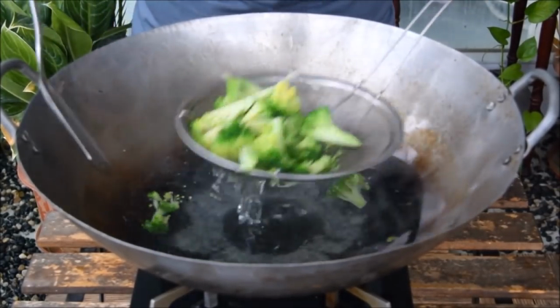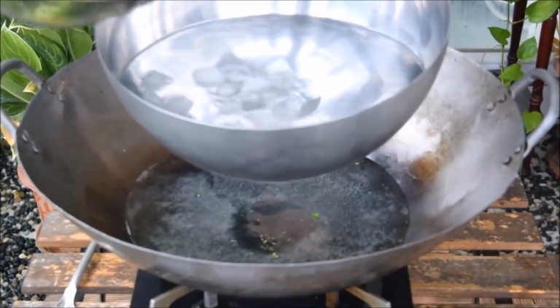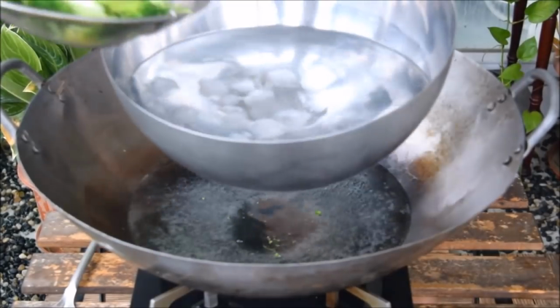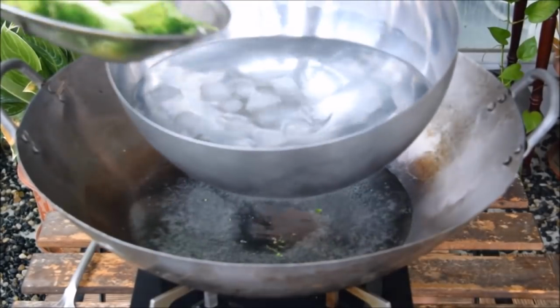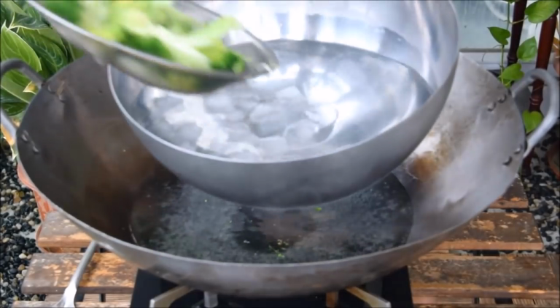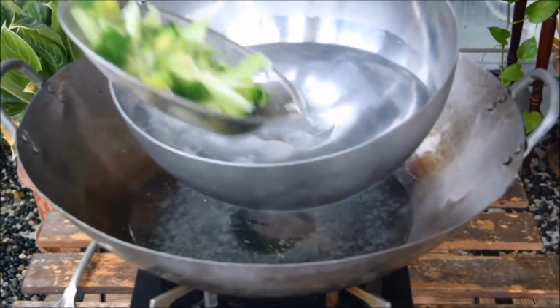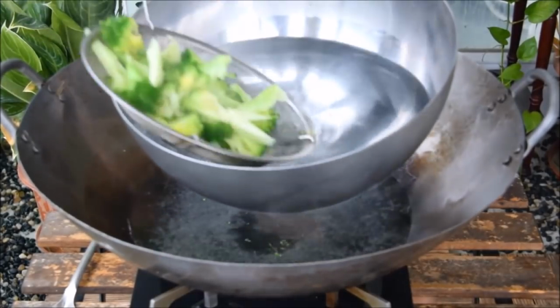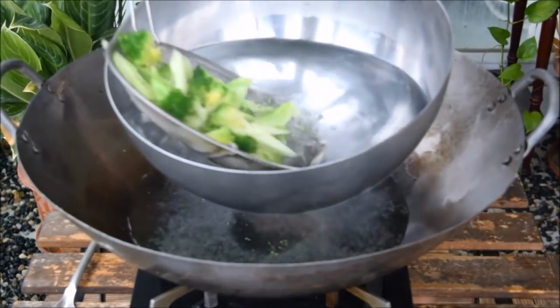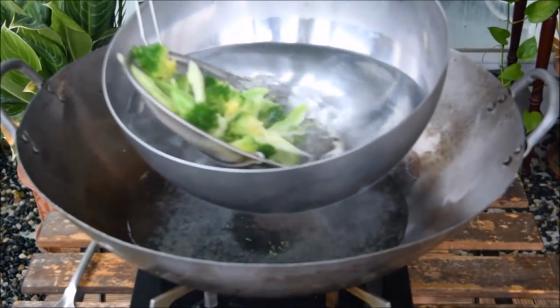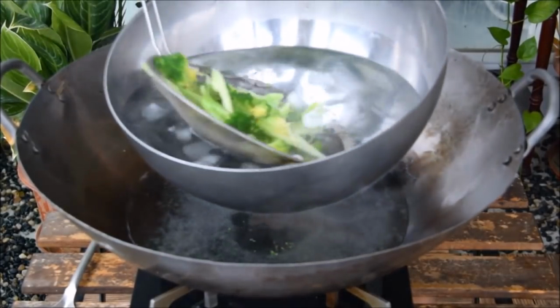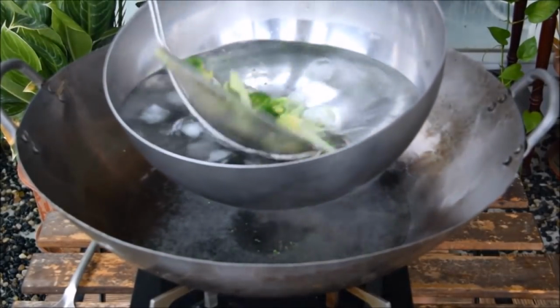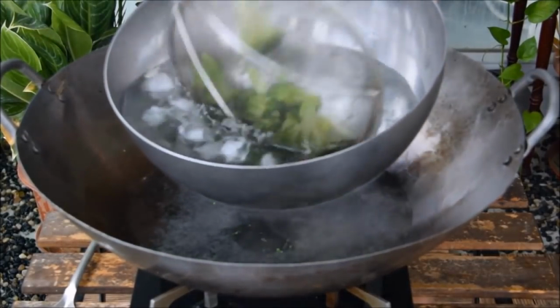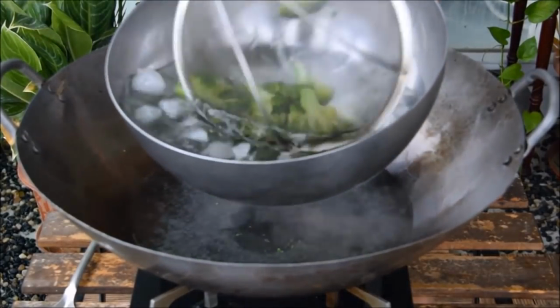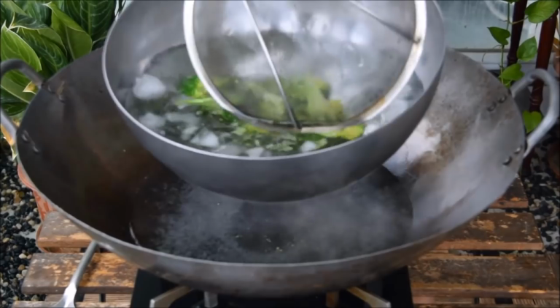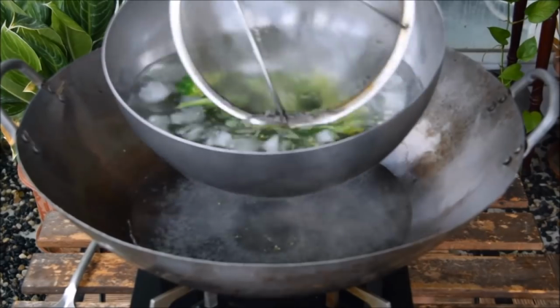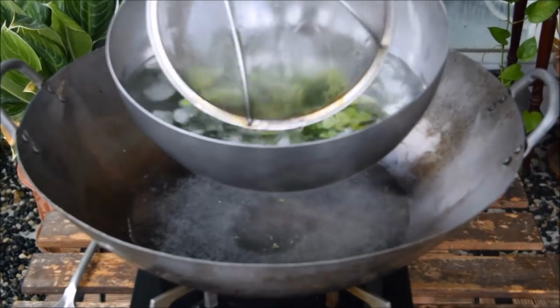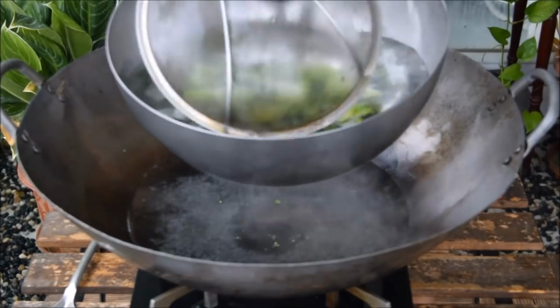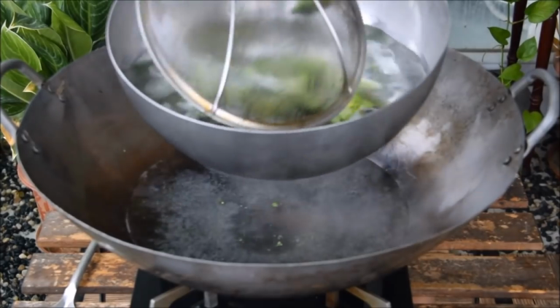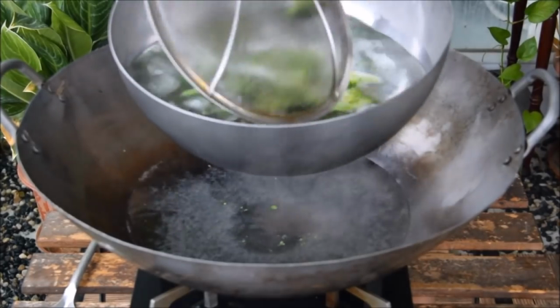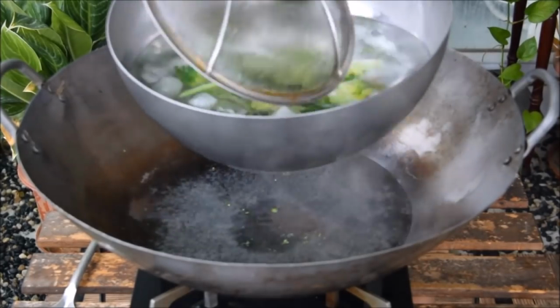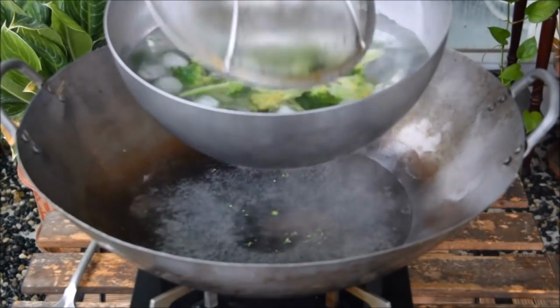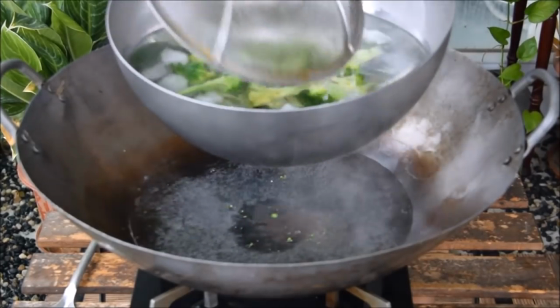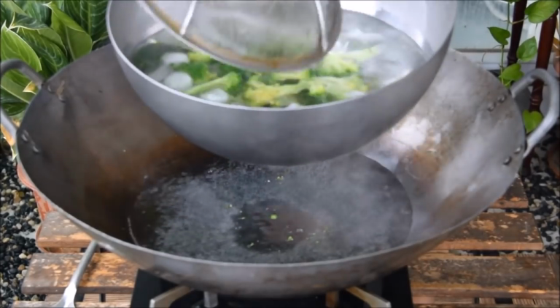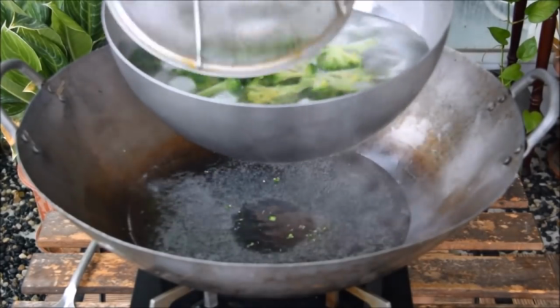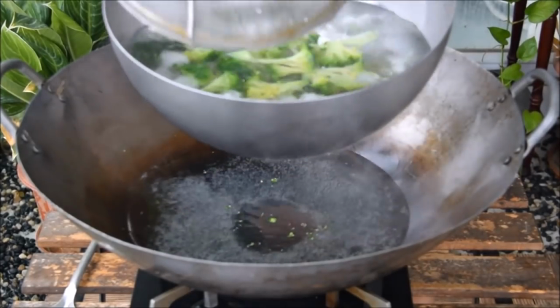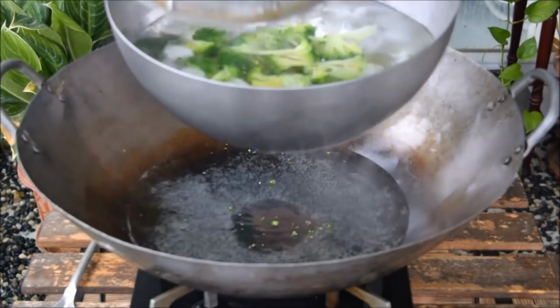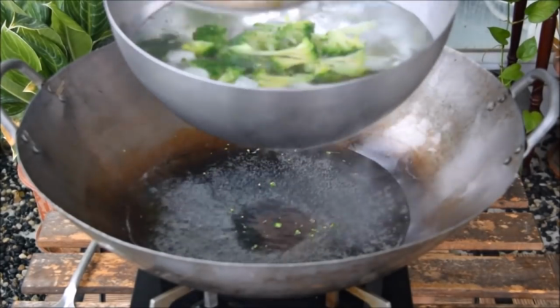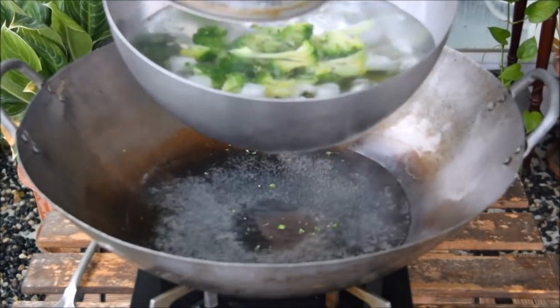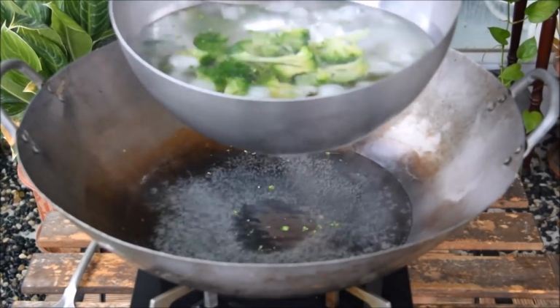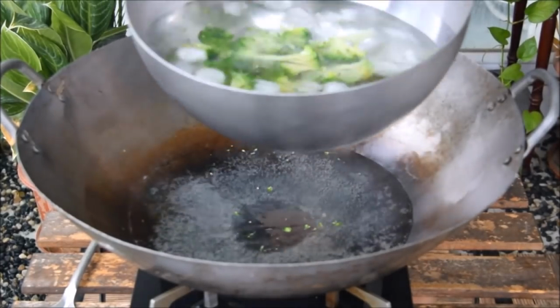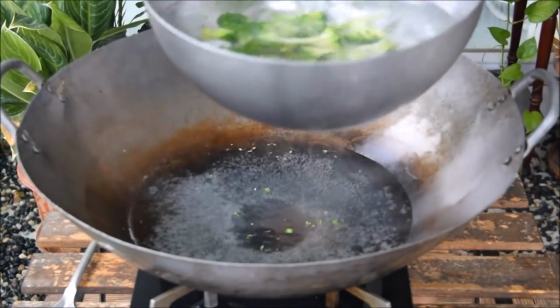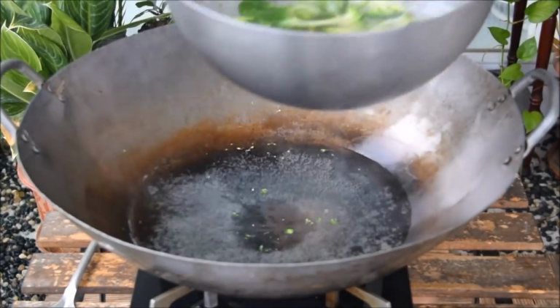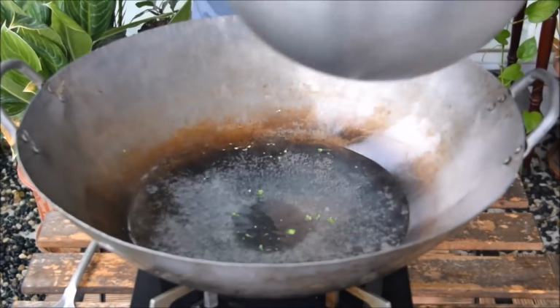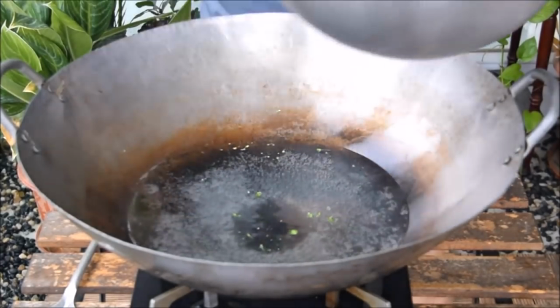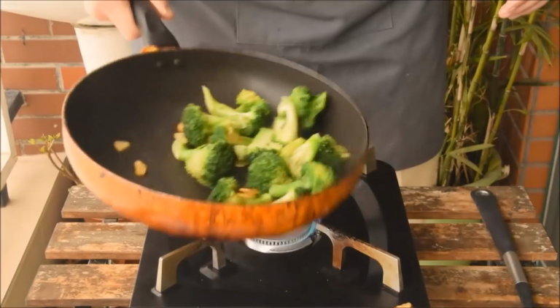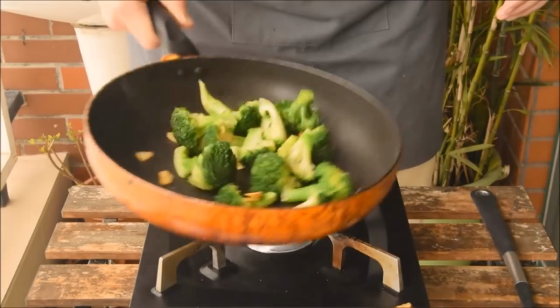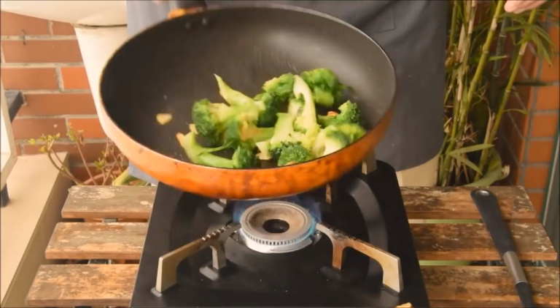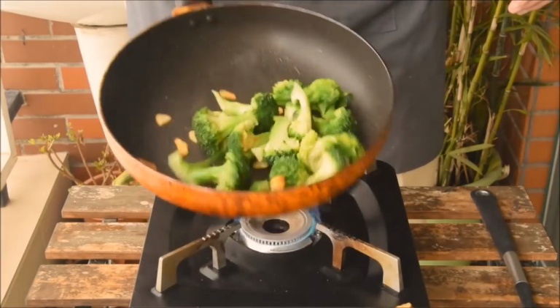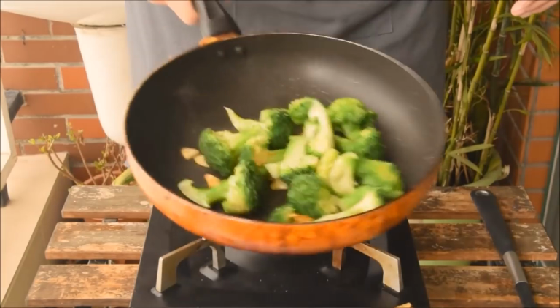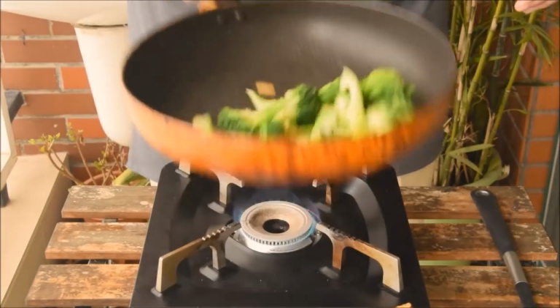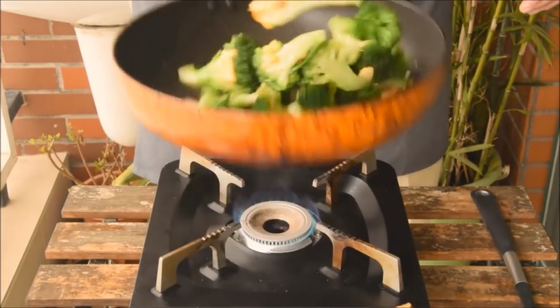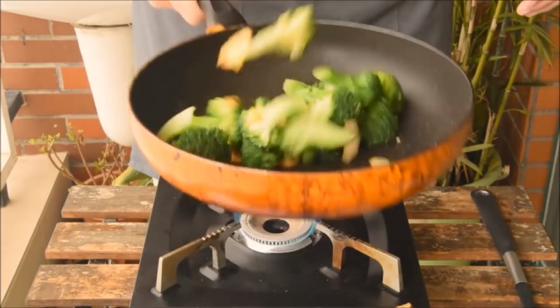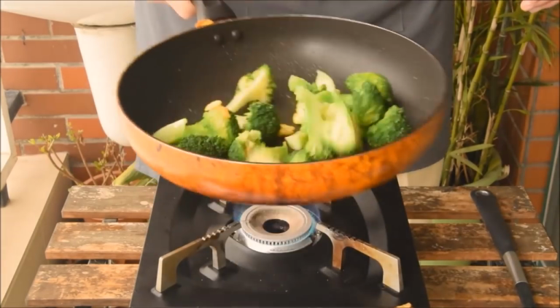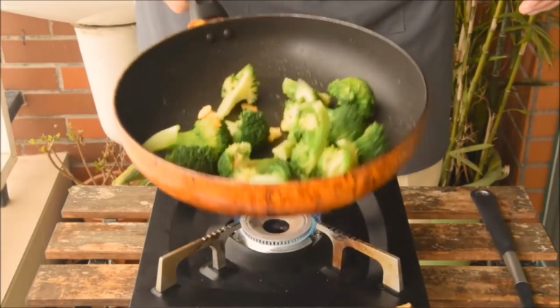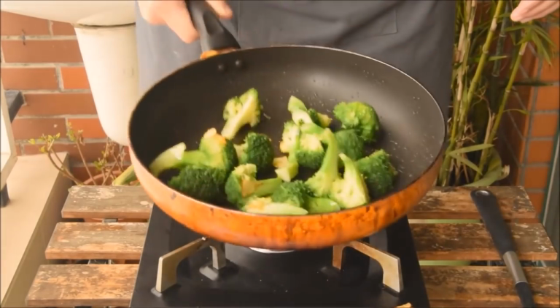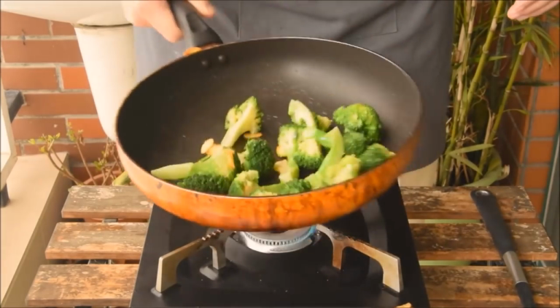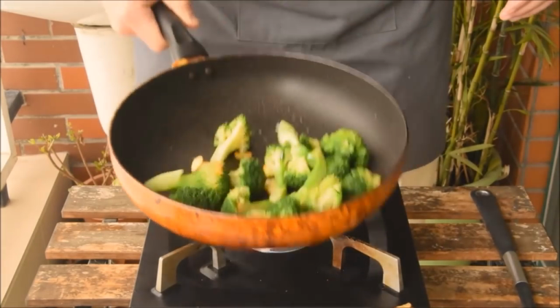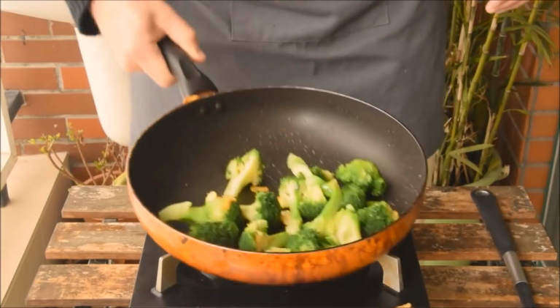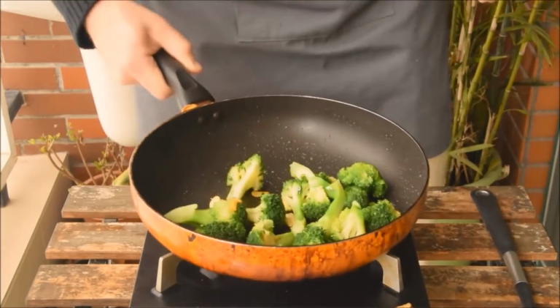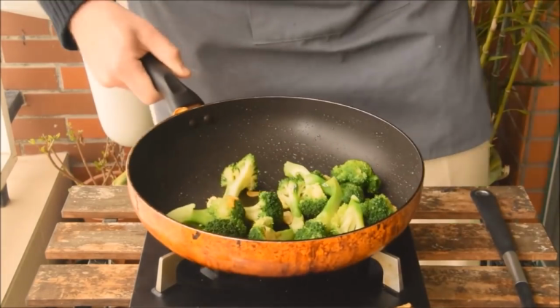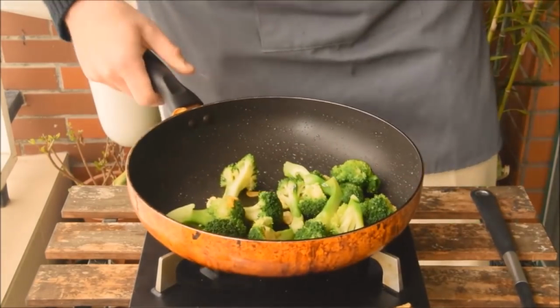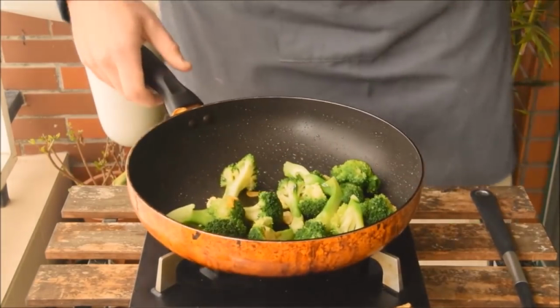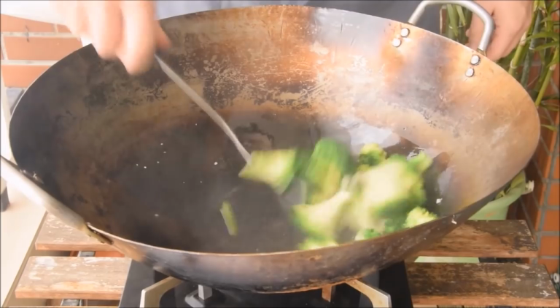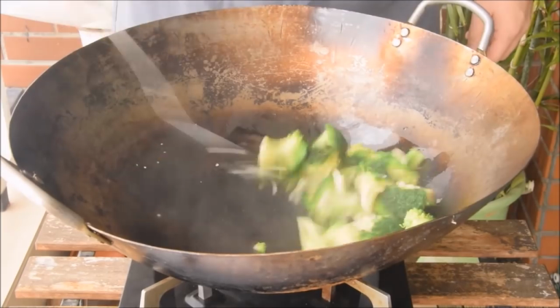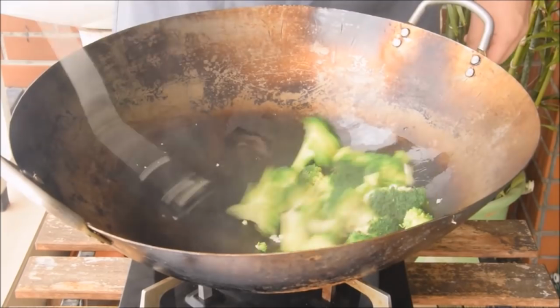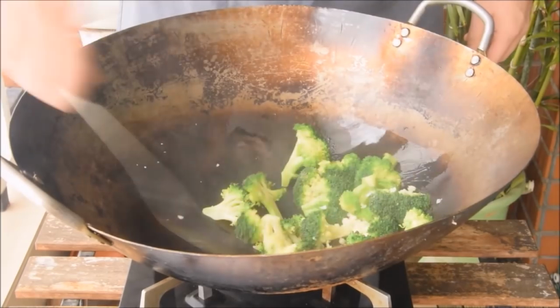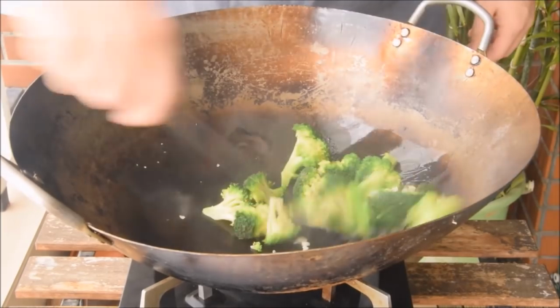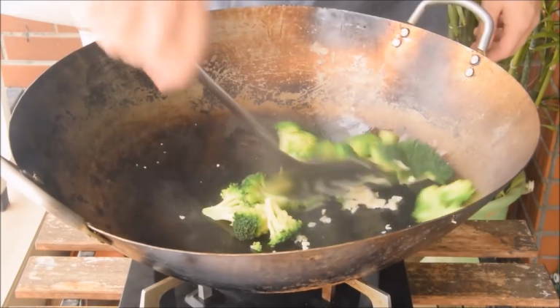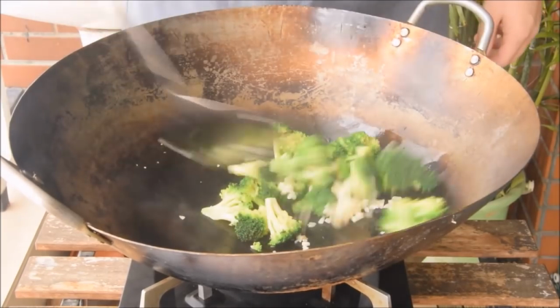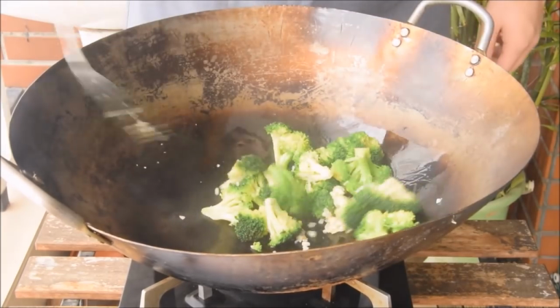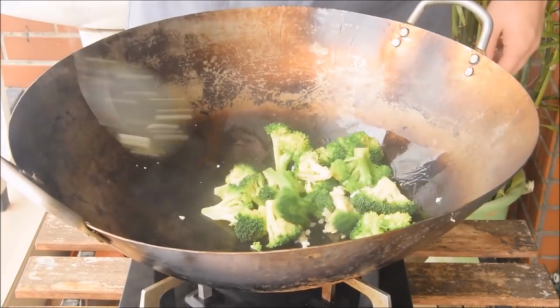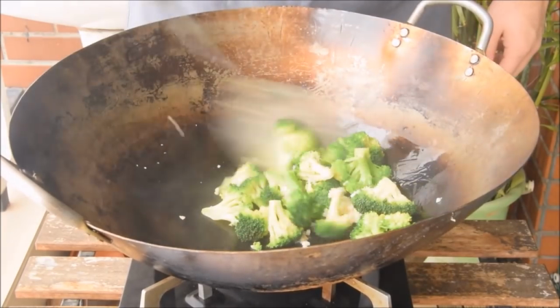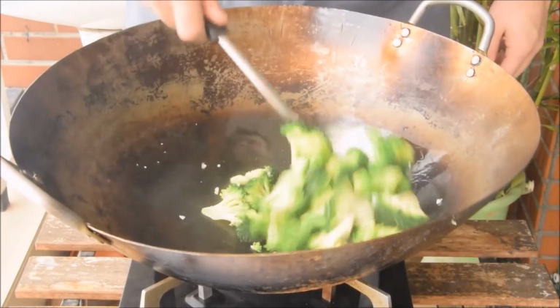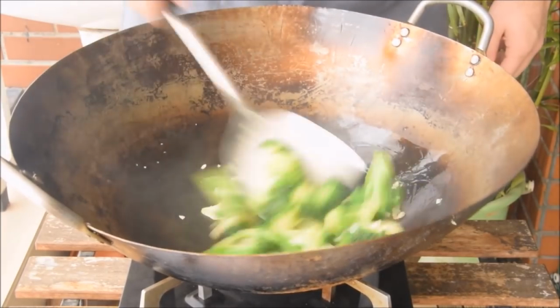Stir-fry and sauté are really more similar than they are different: both are oil-based cooking methods, use medium to high heat, and you move stuff around.